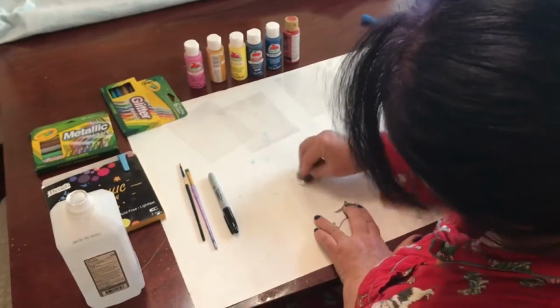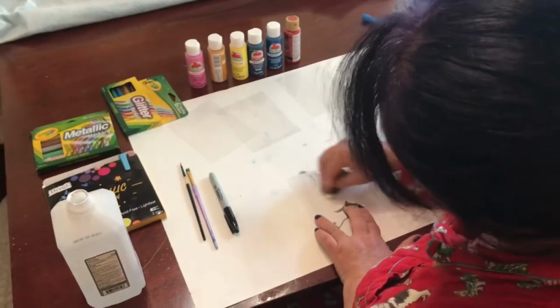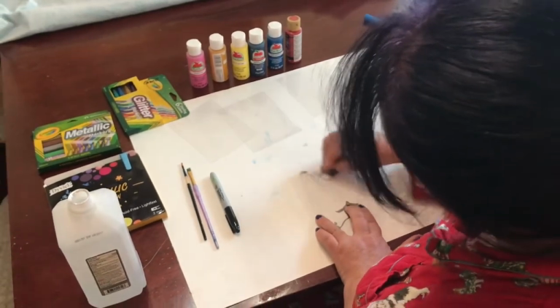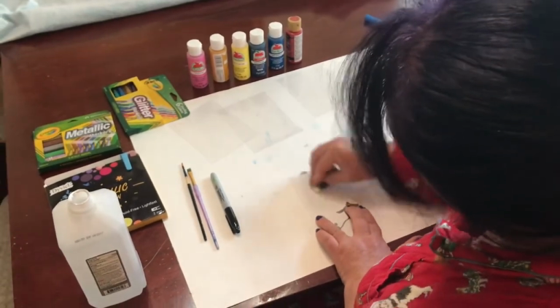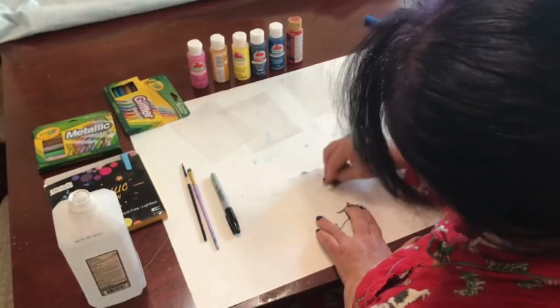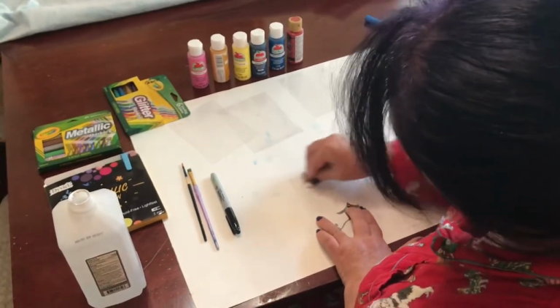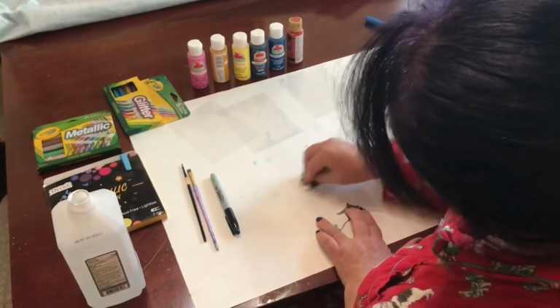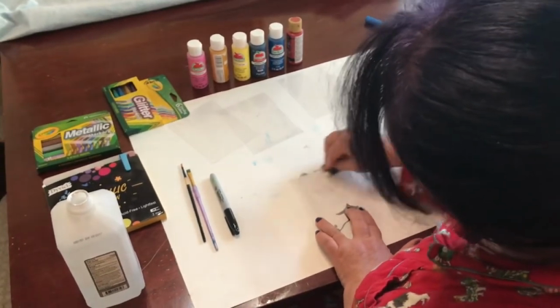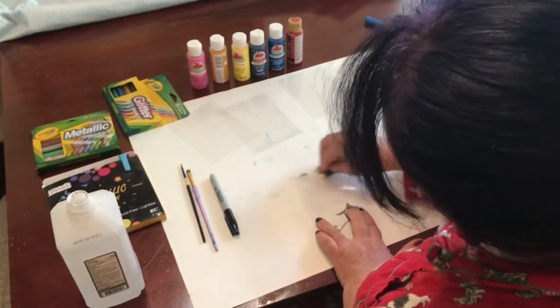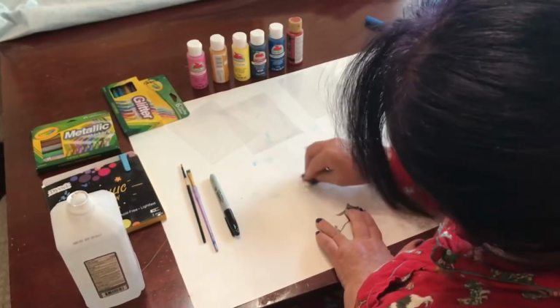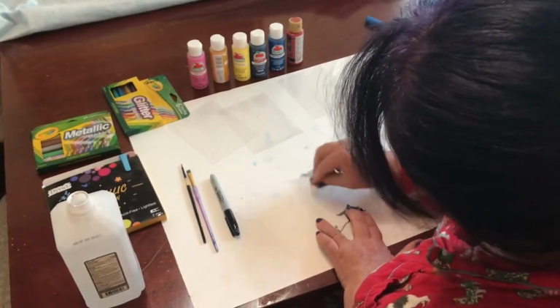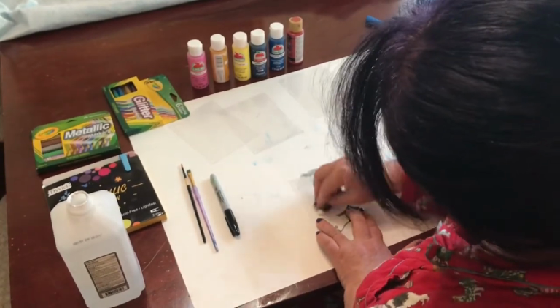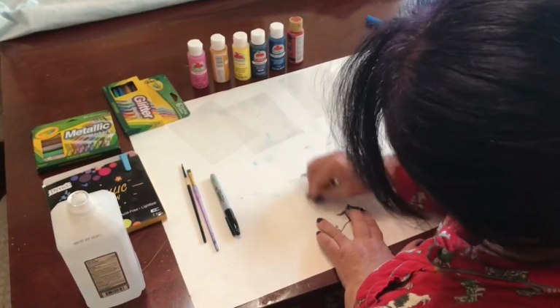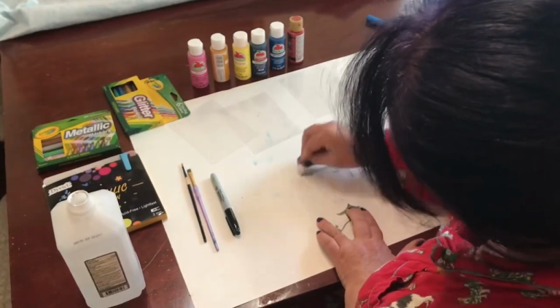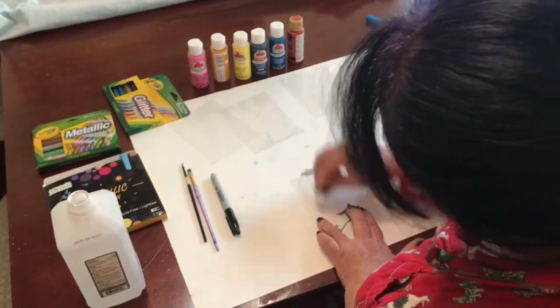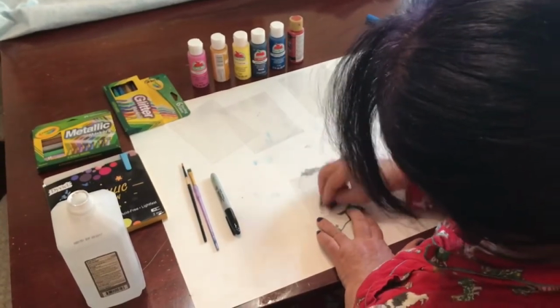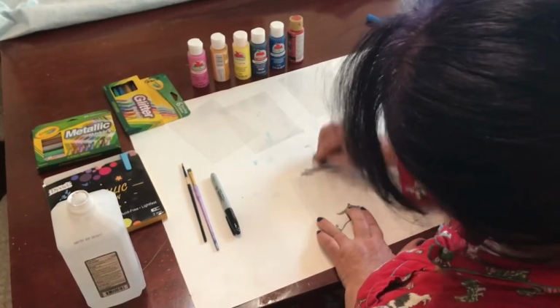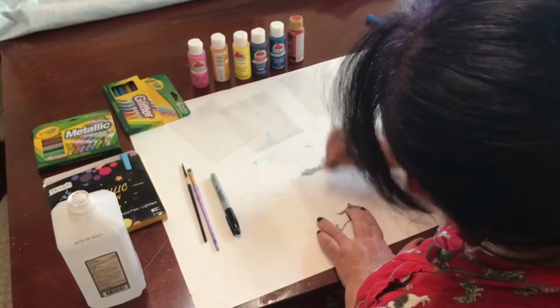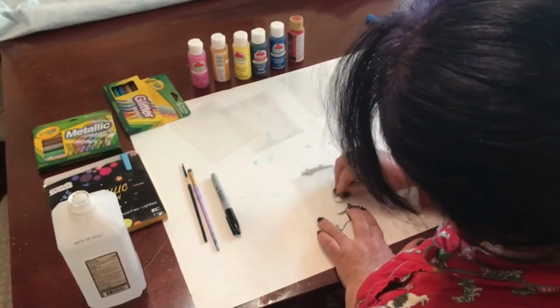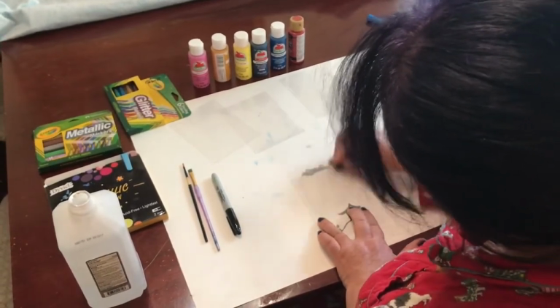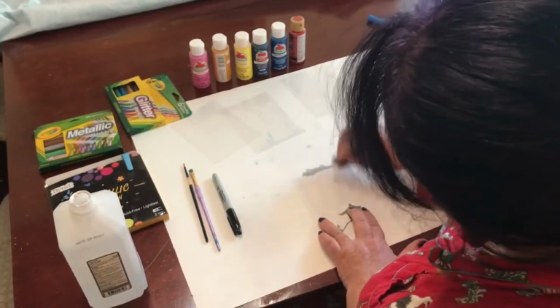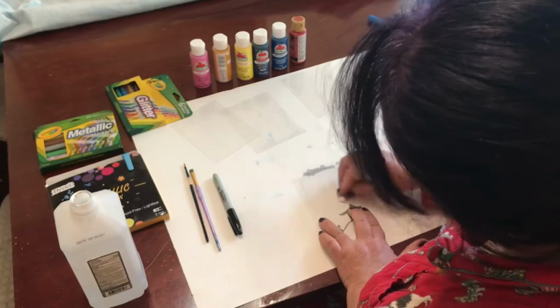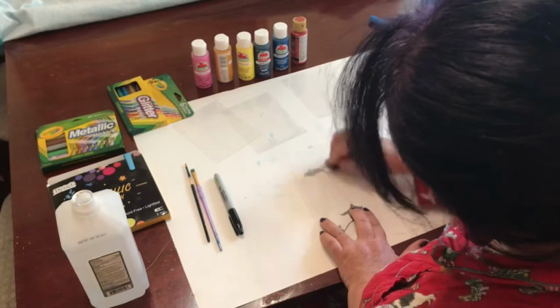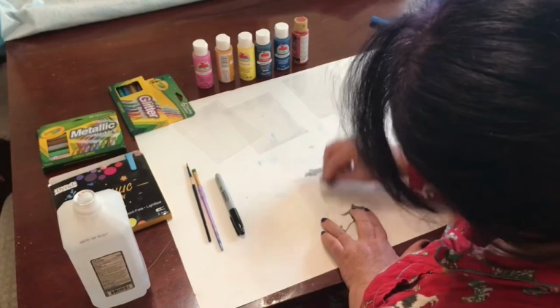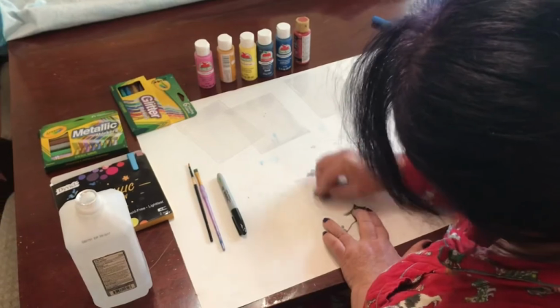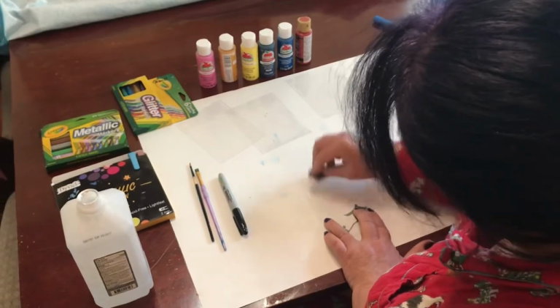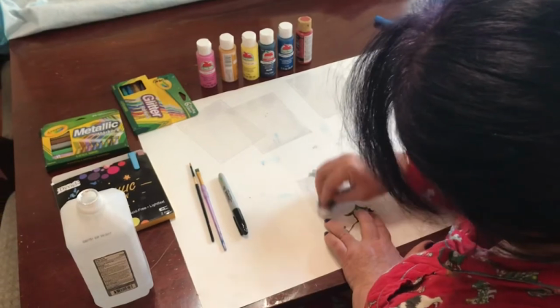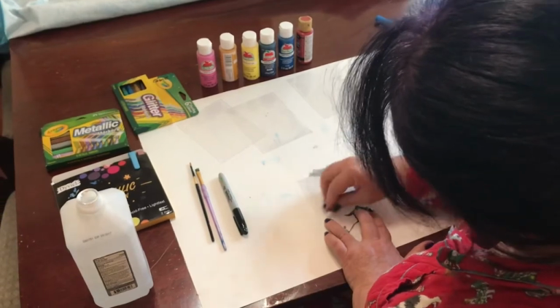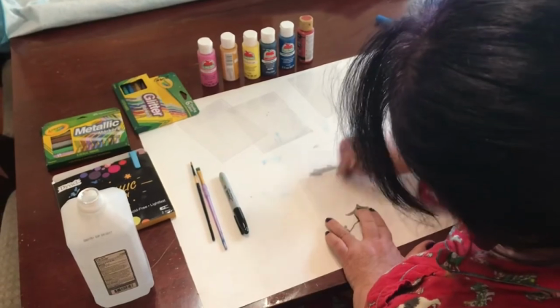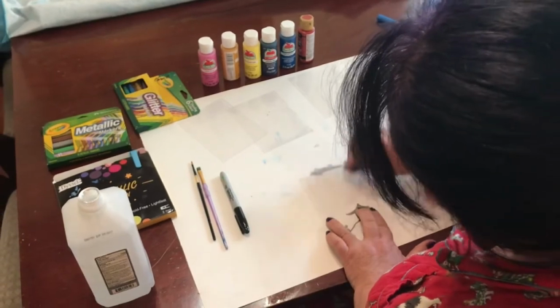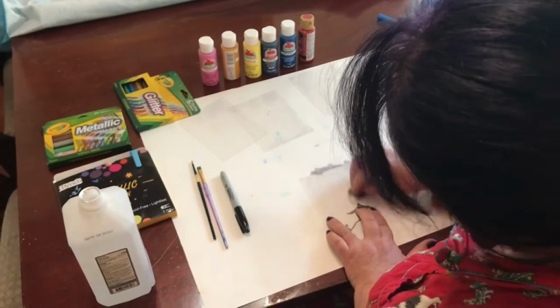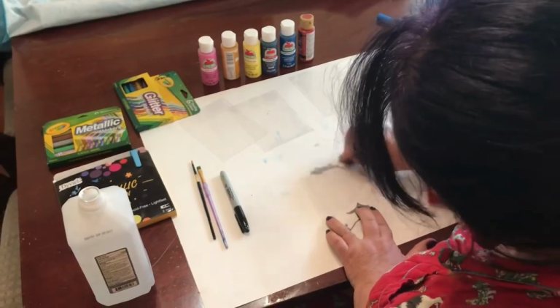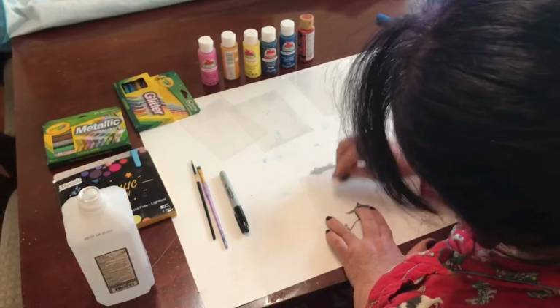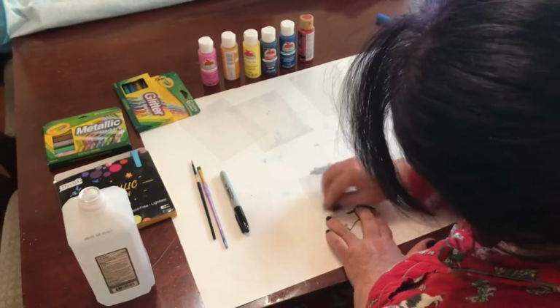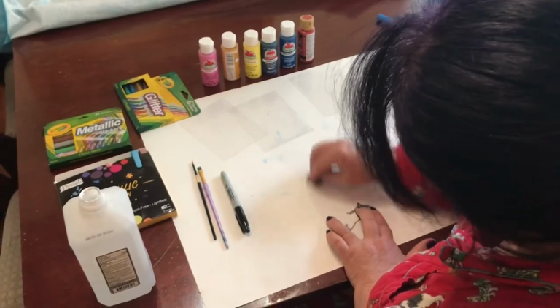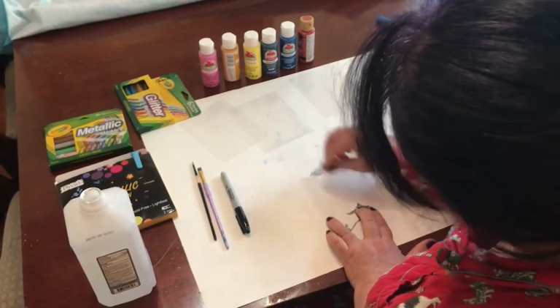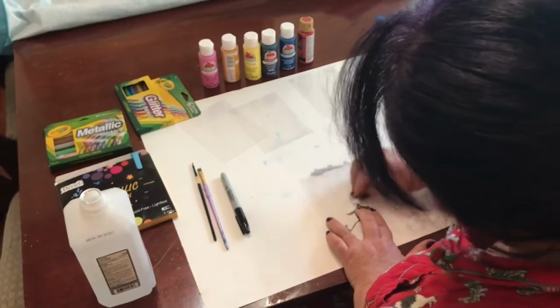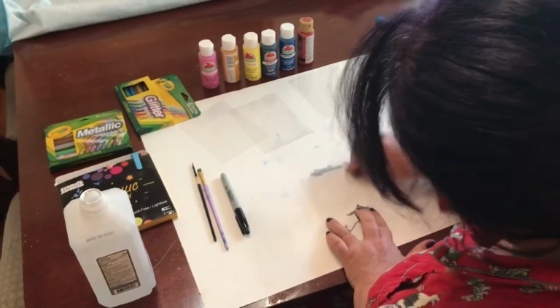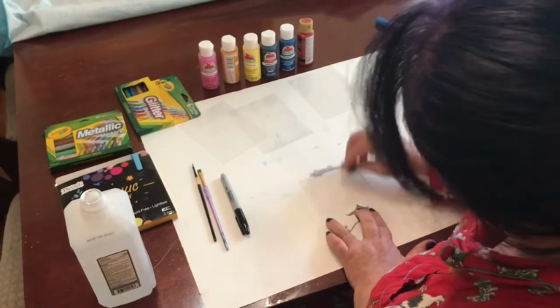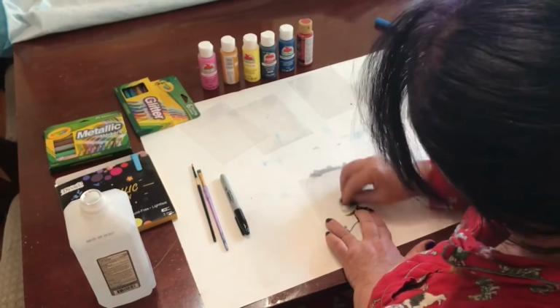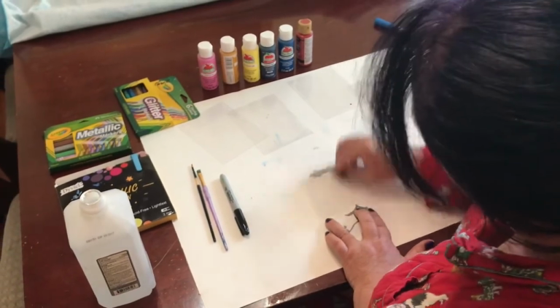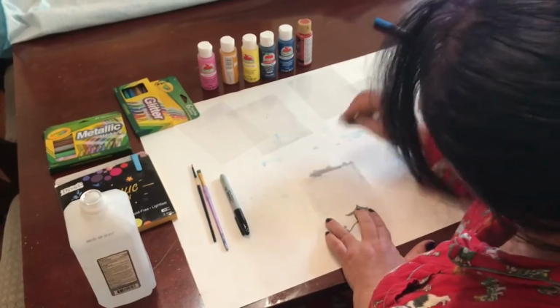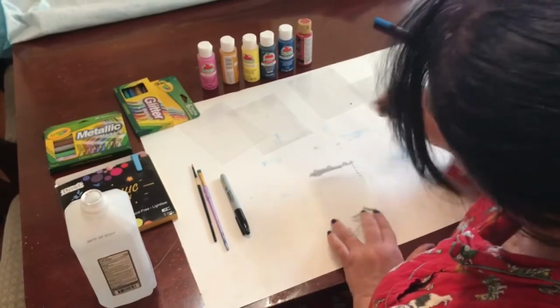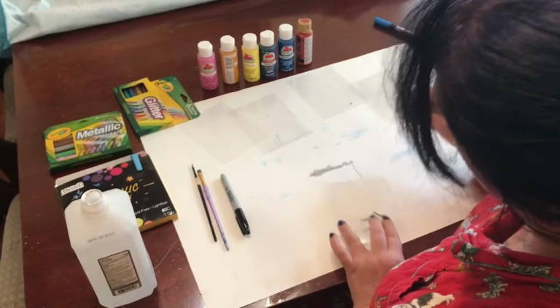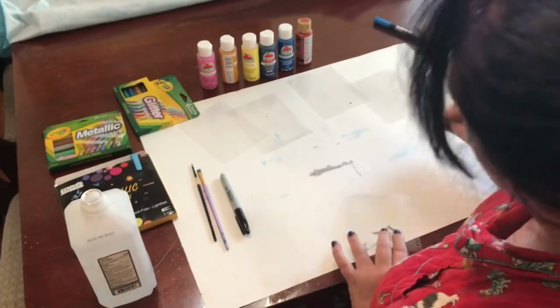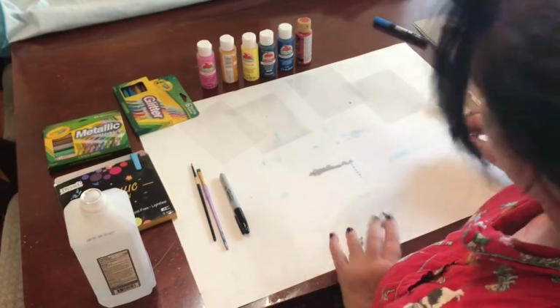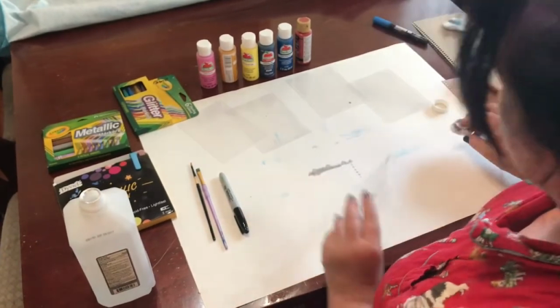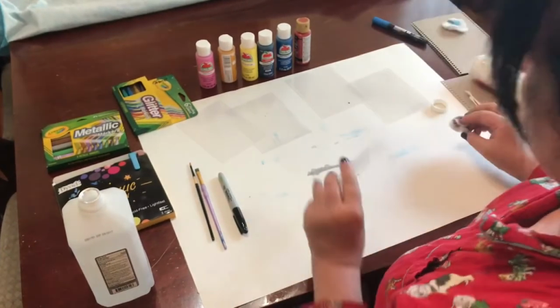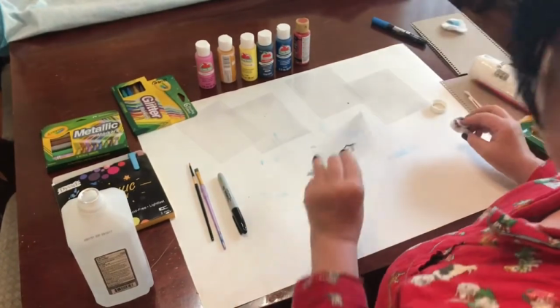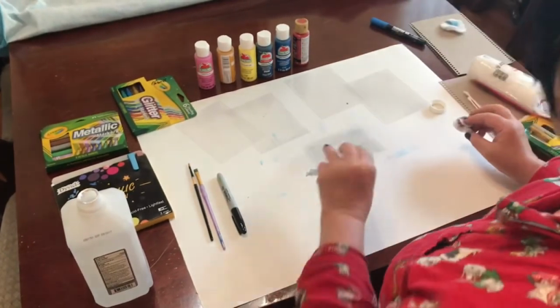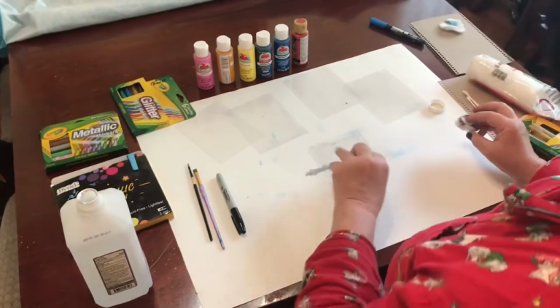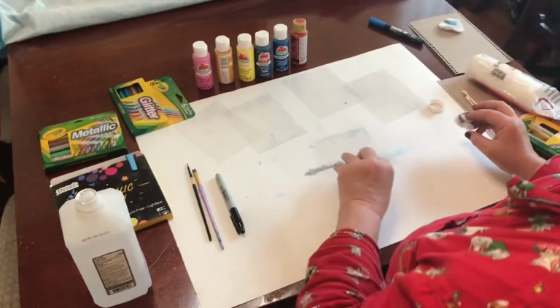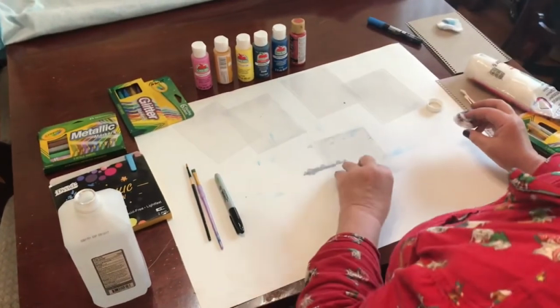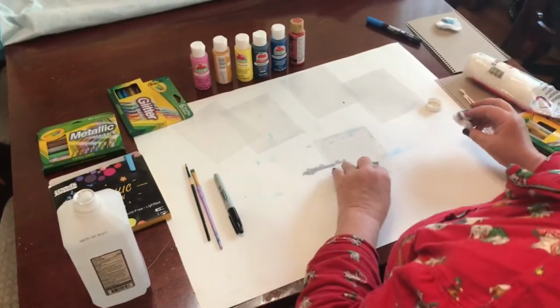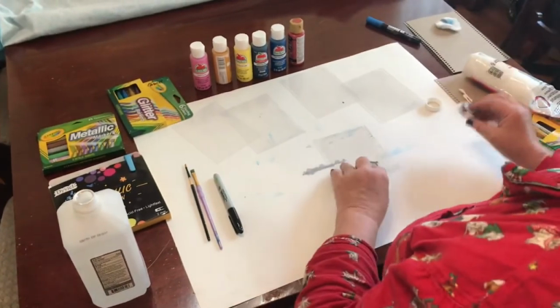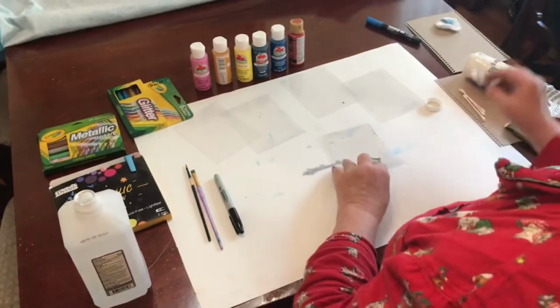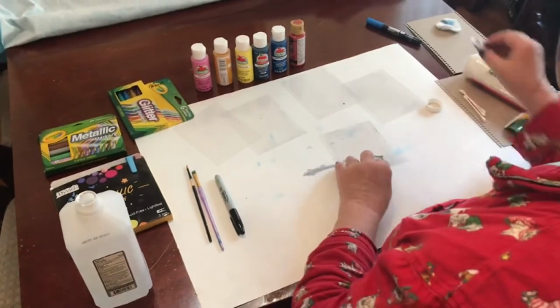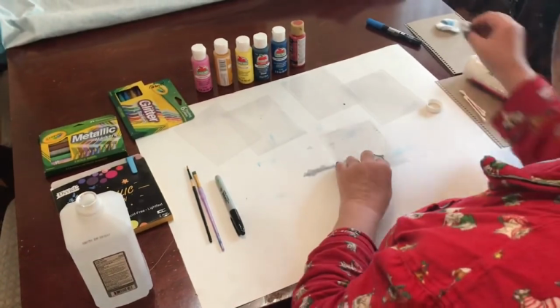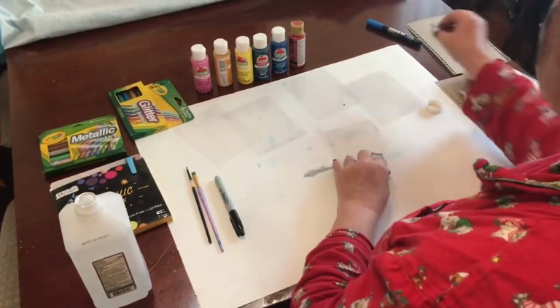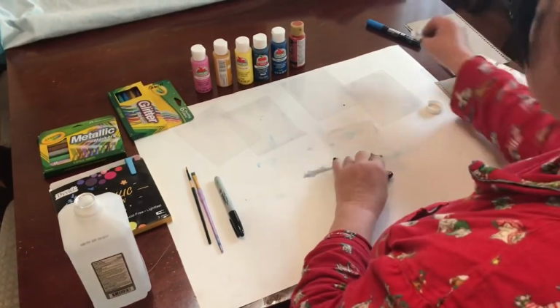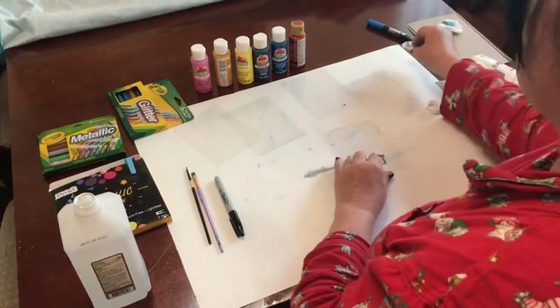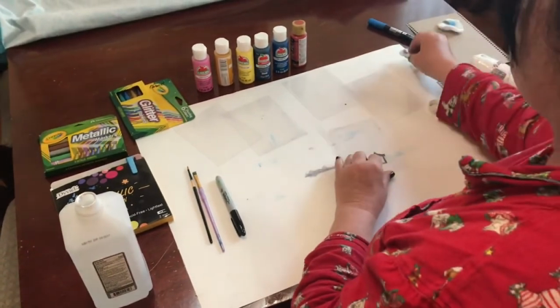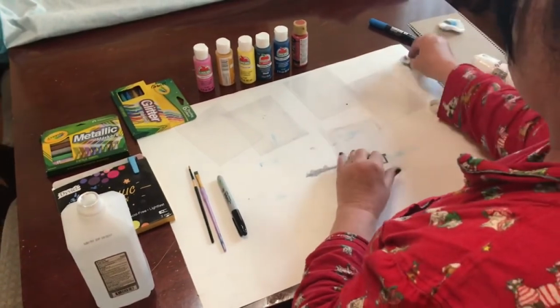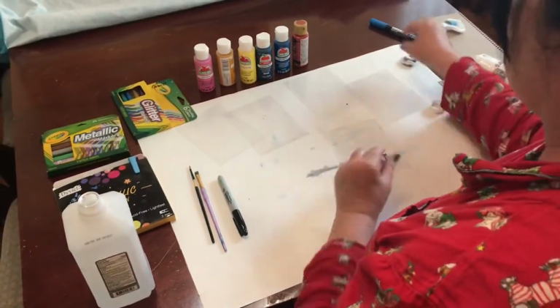What will not work is Crayola. Crayola pens do not work on this project at all, so please try to steer clear of those.